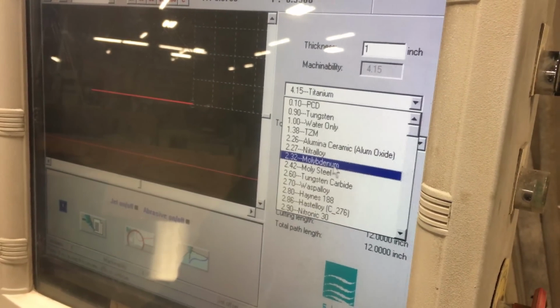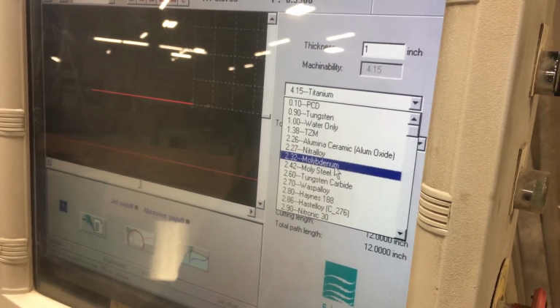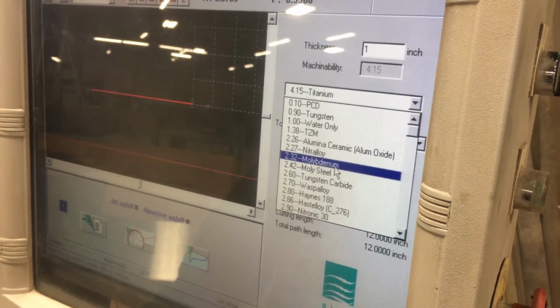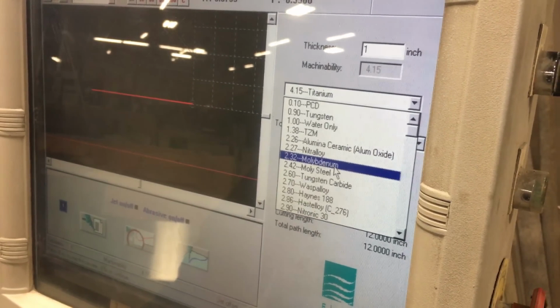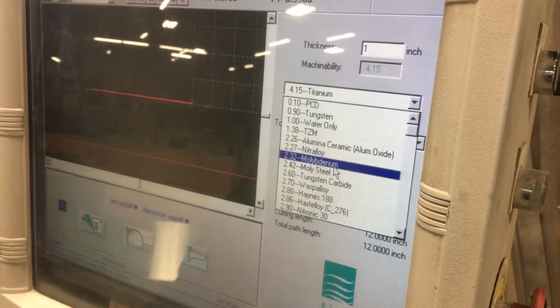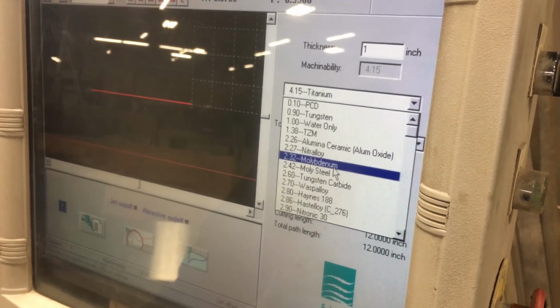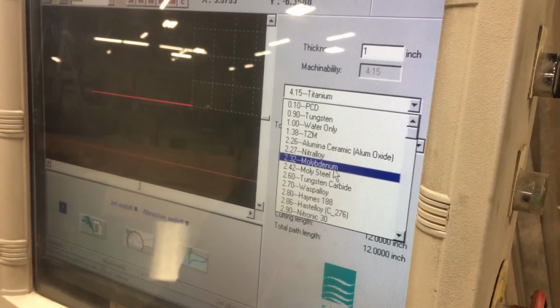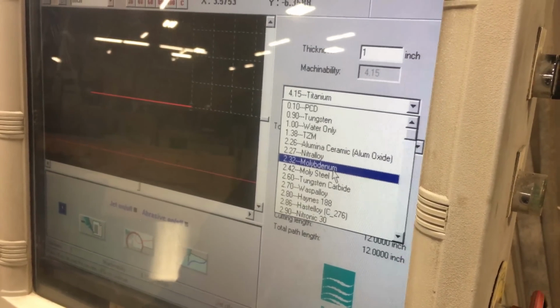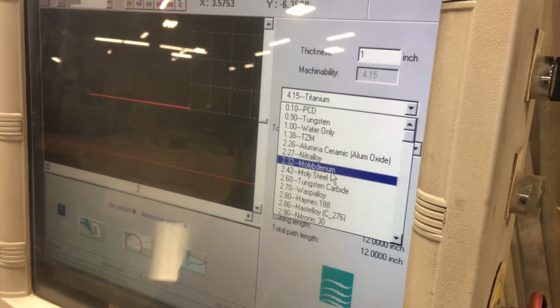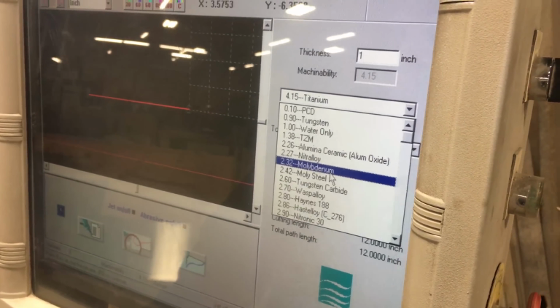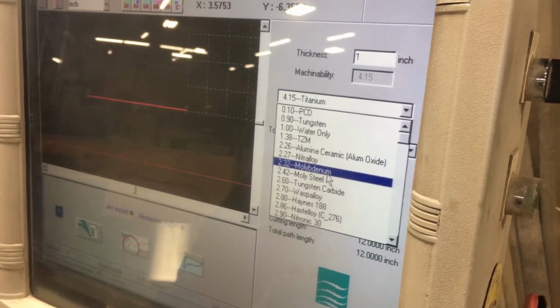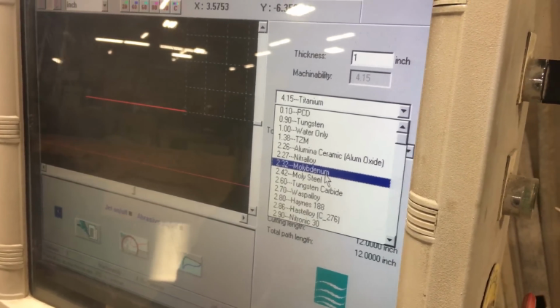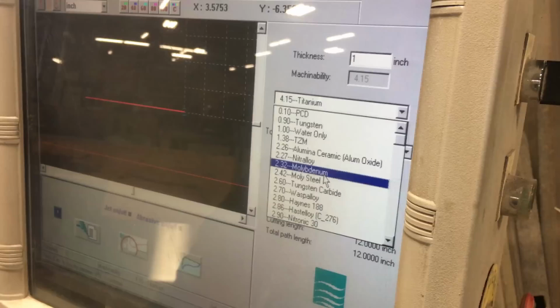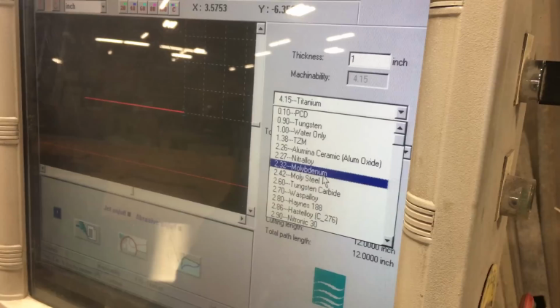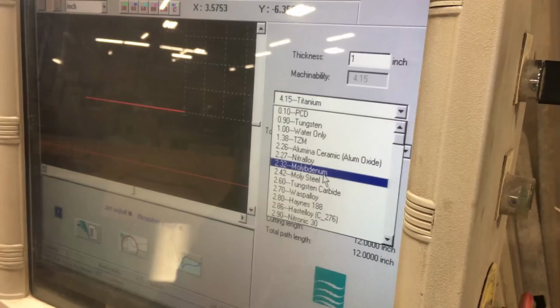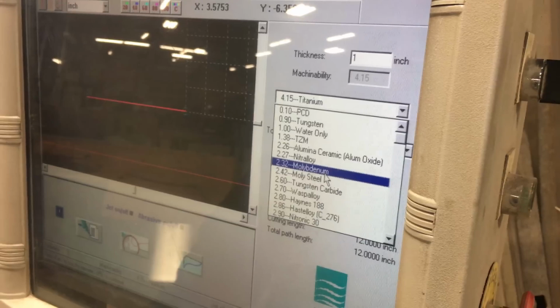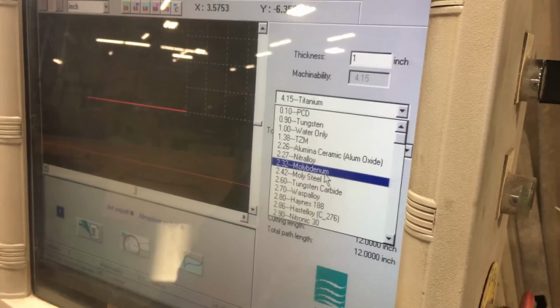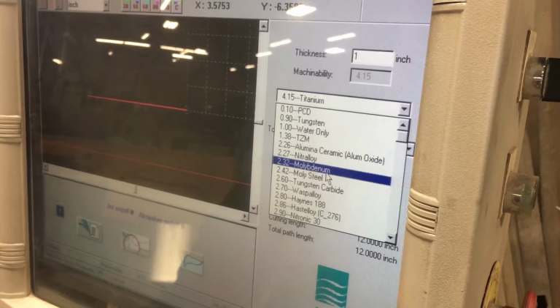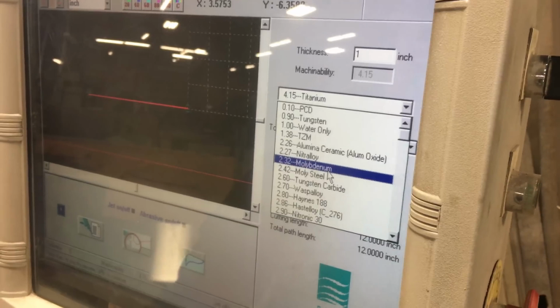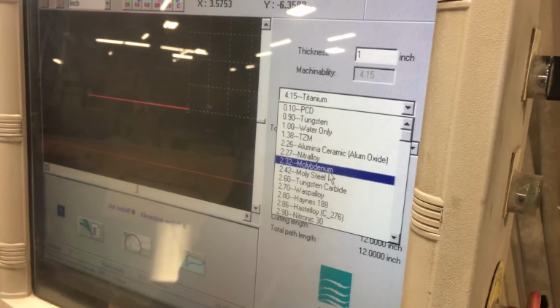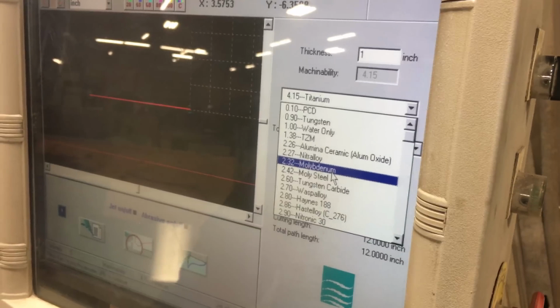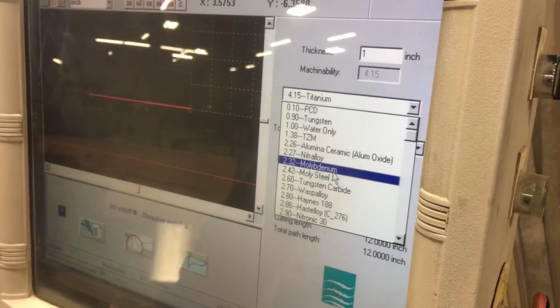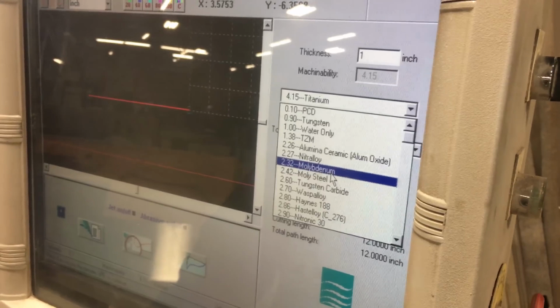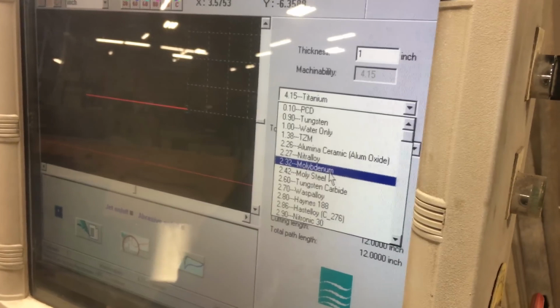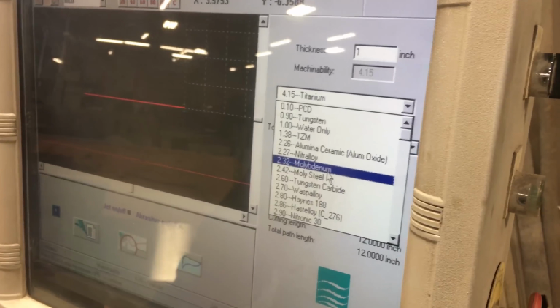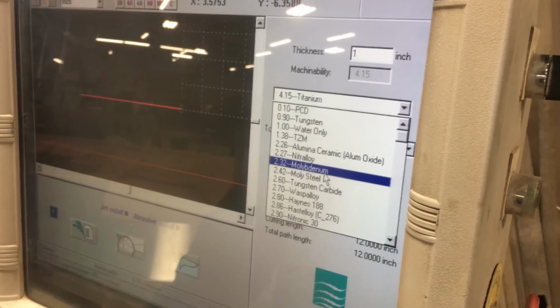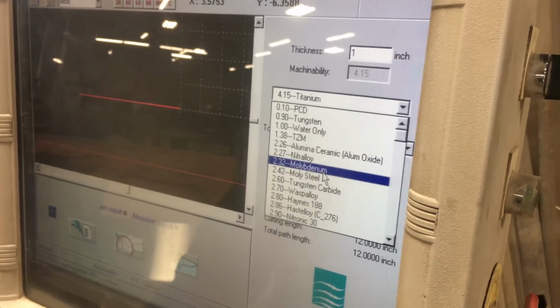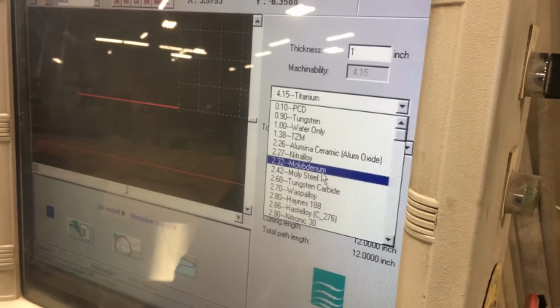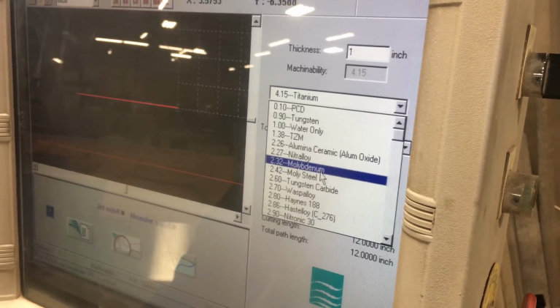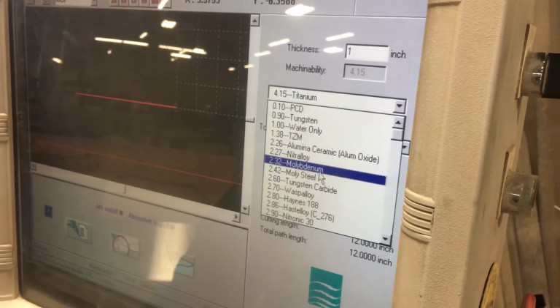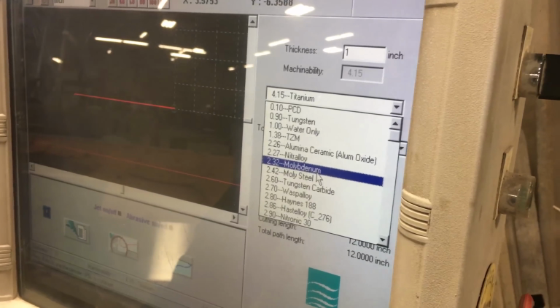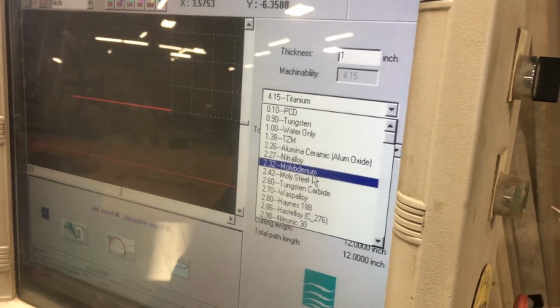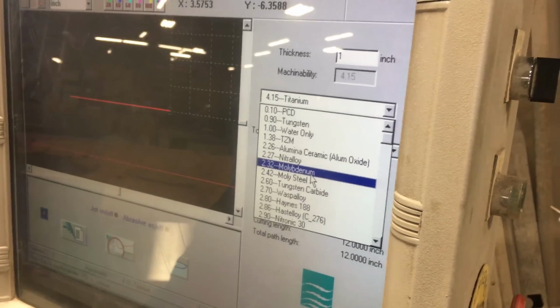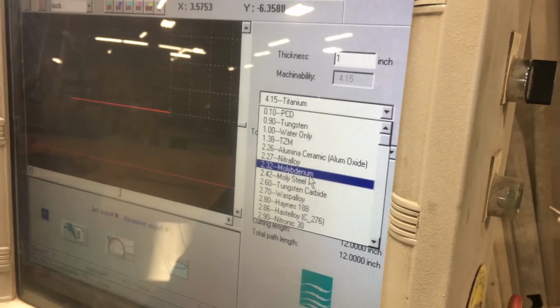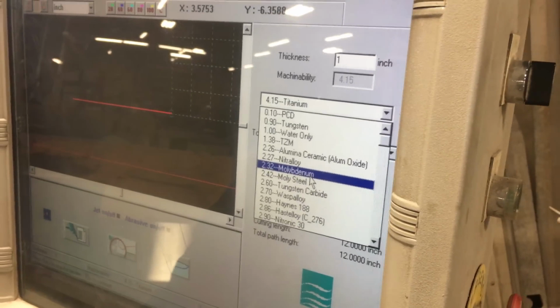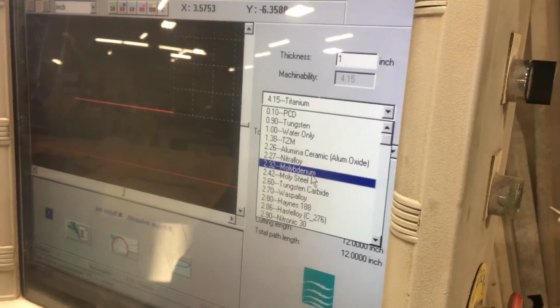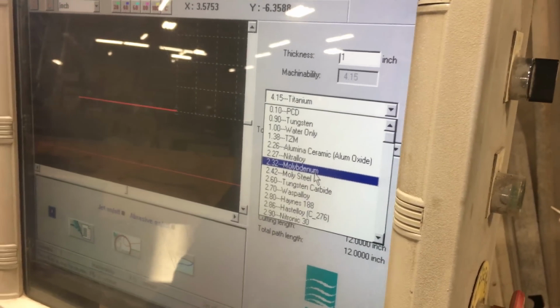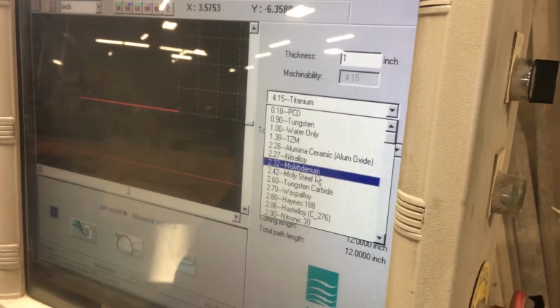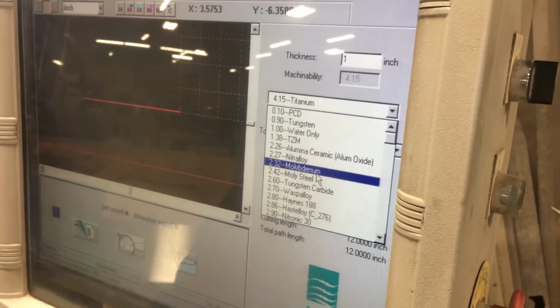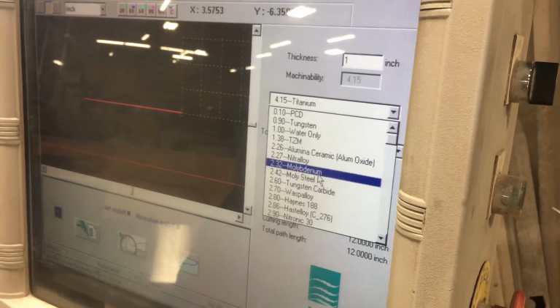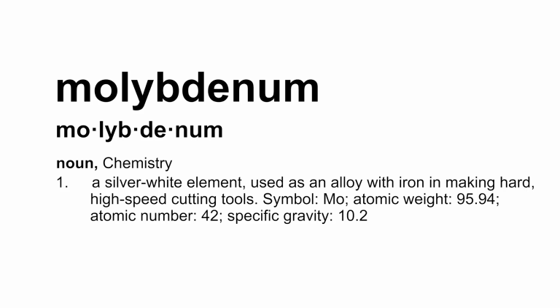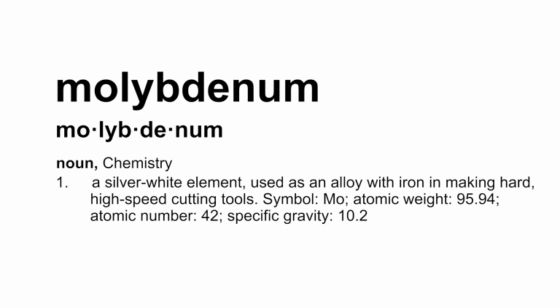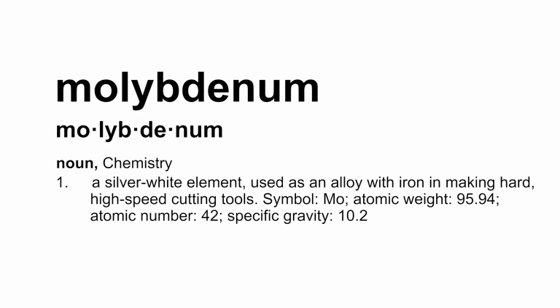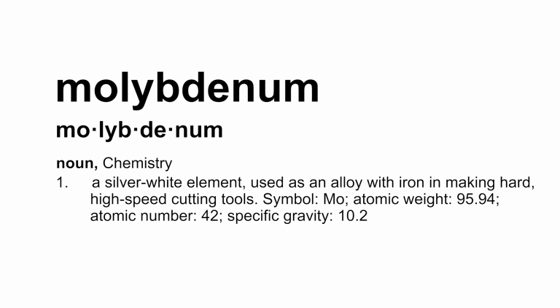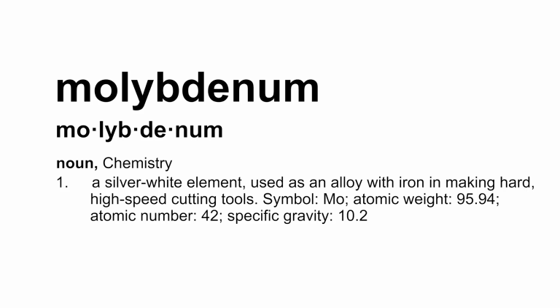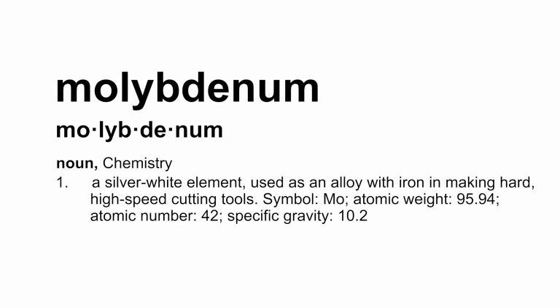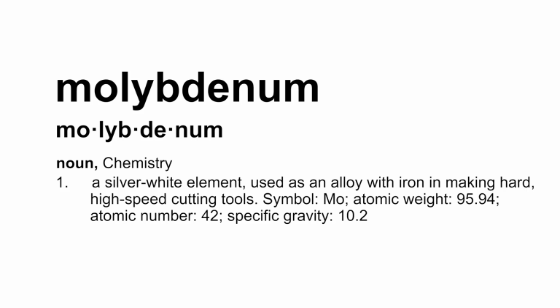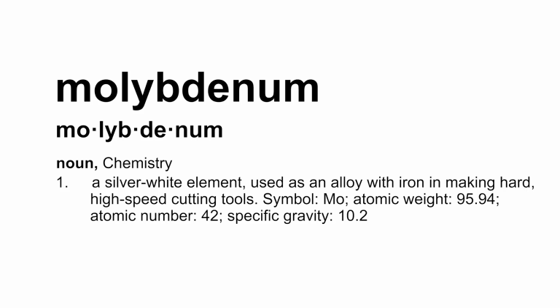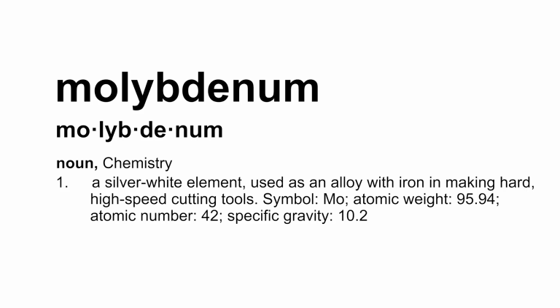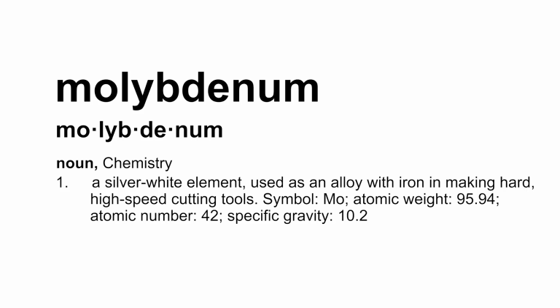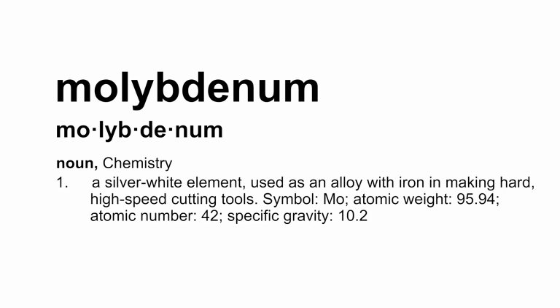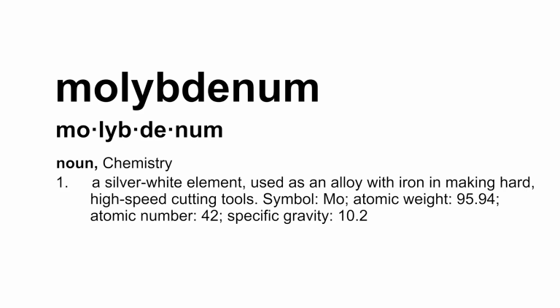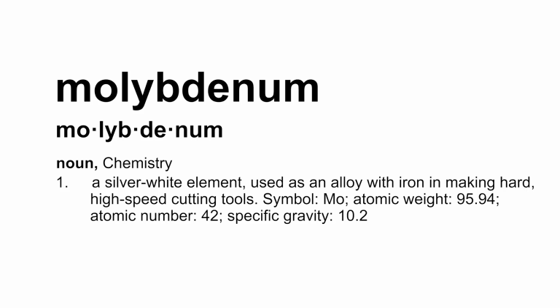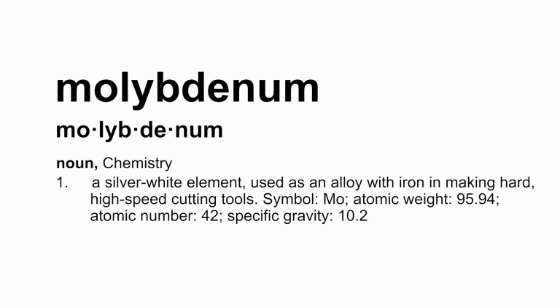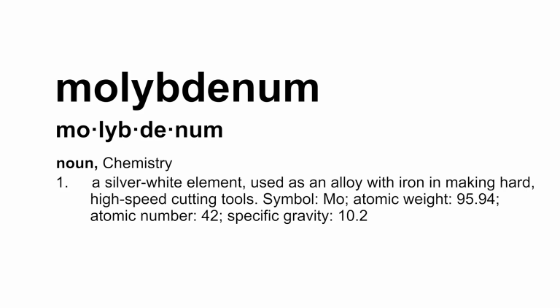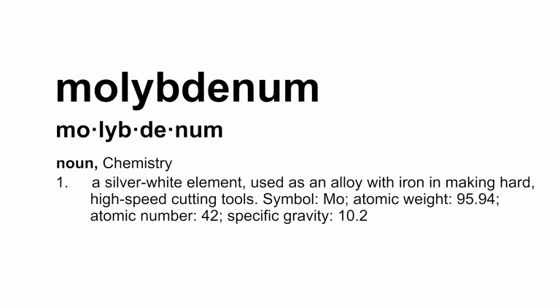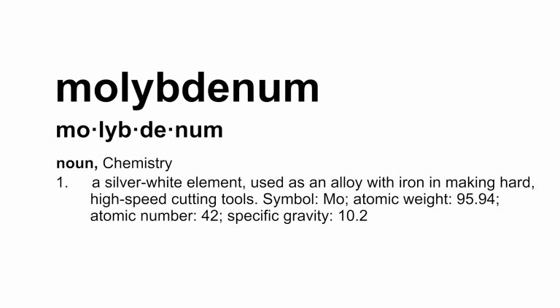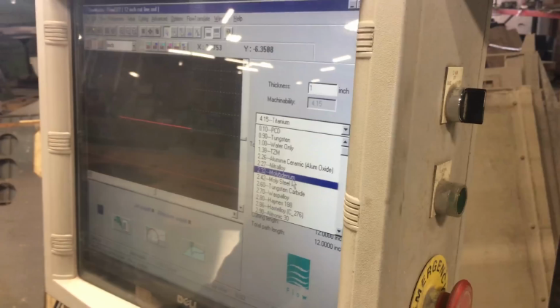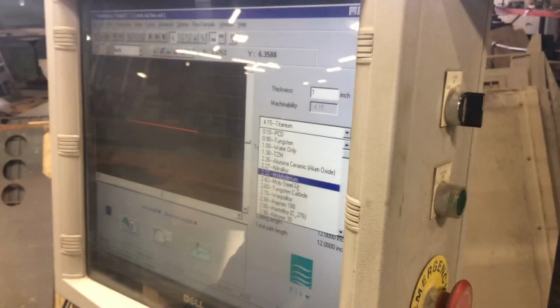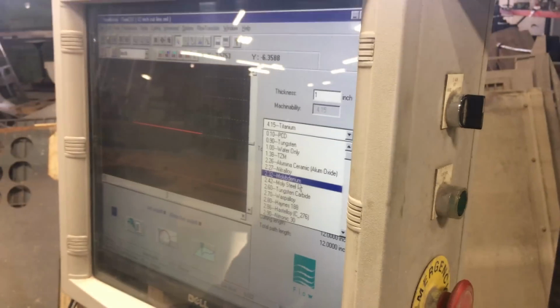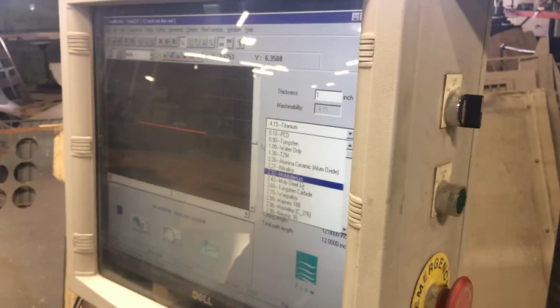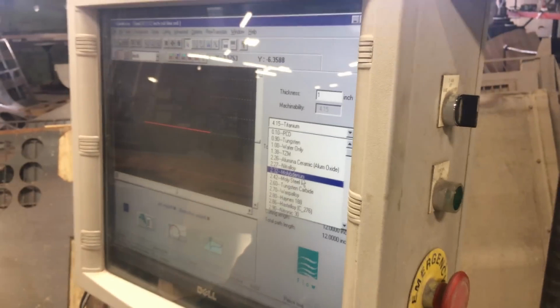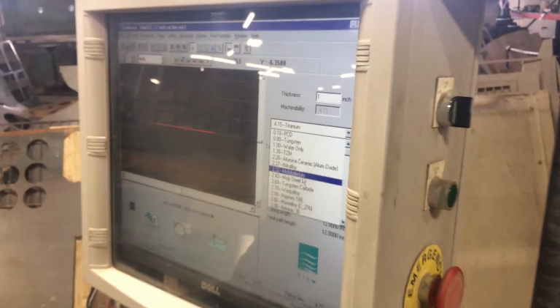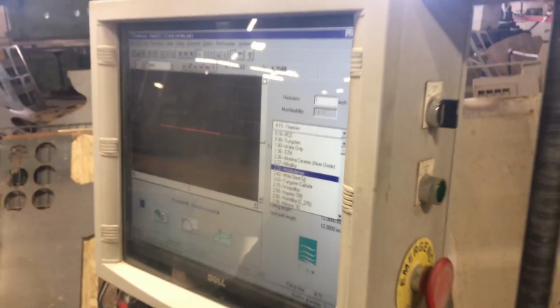Is there a hip setting? Let's see here - molybdenum. Molybdenum, that seems close.